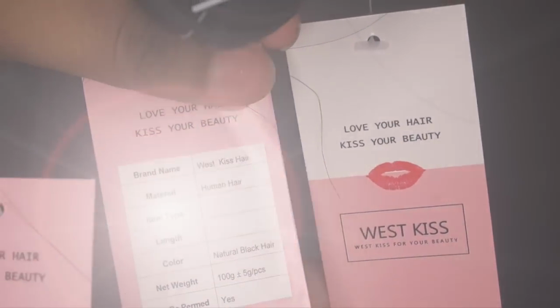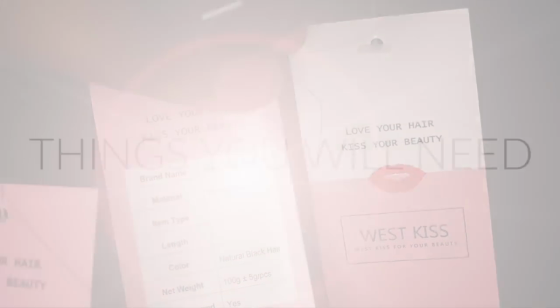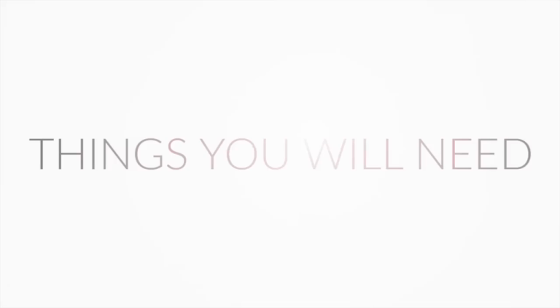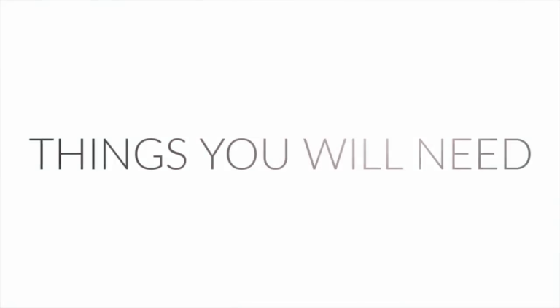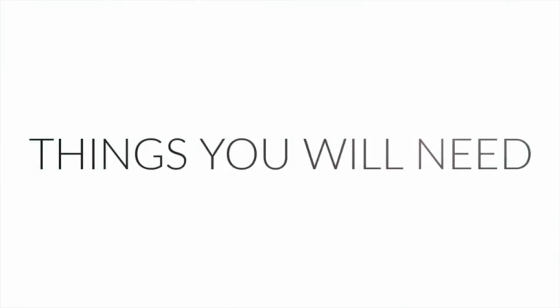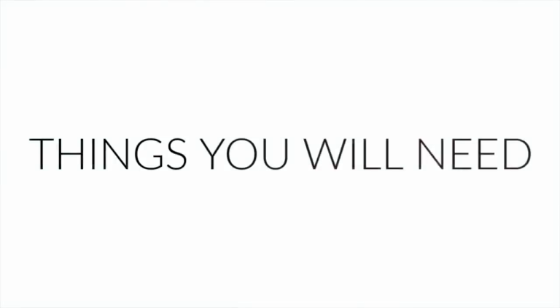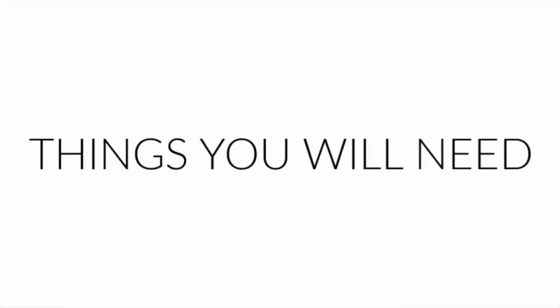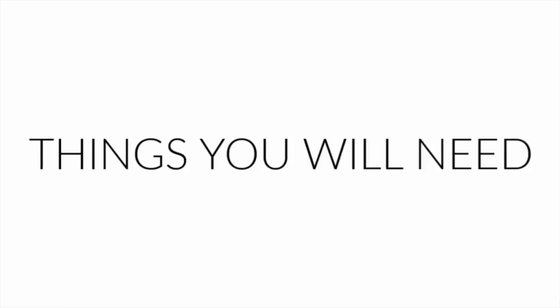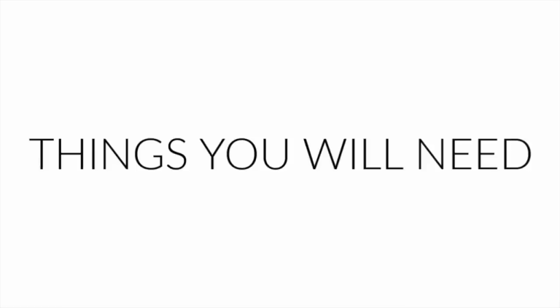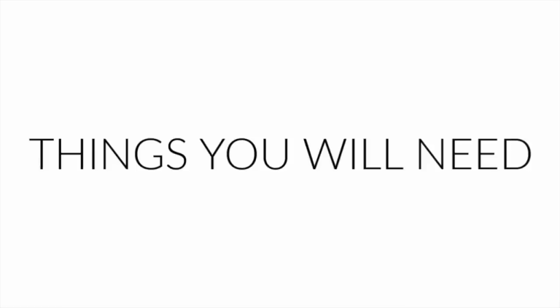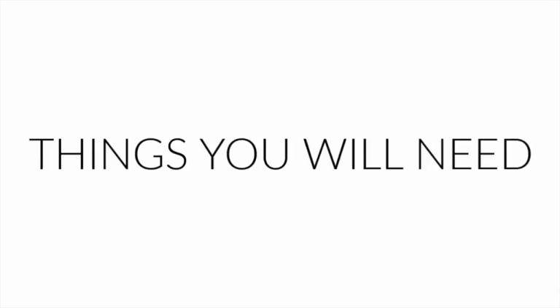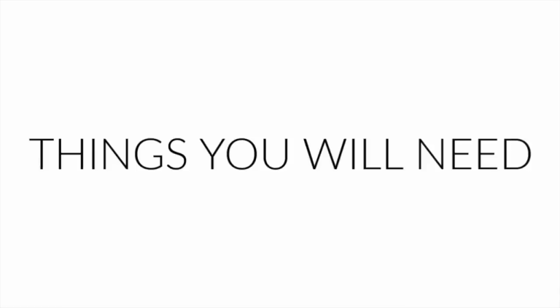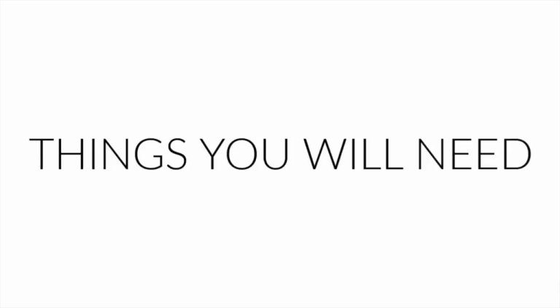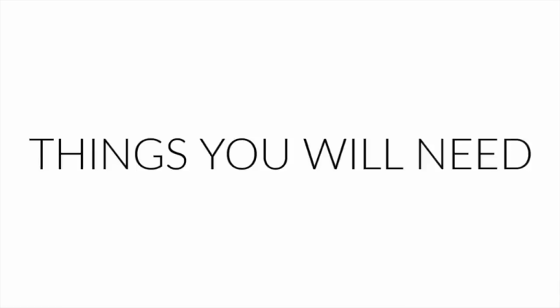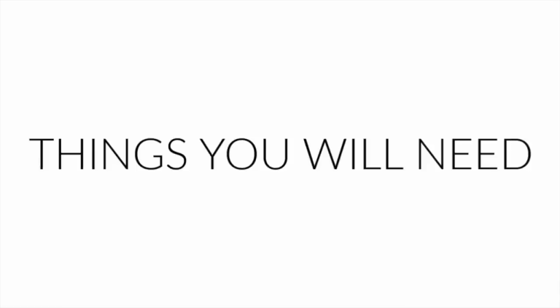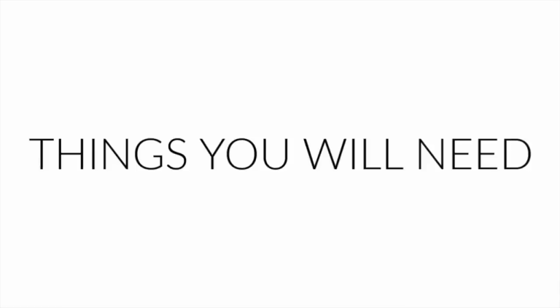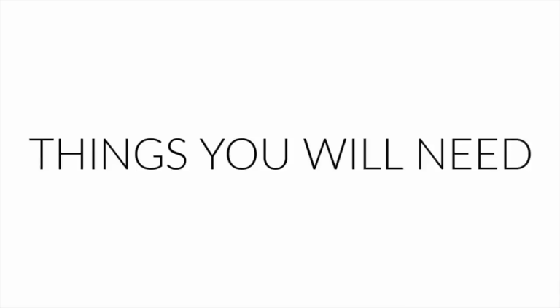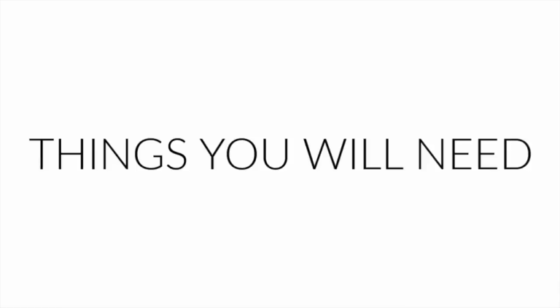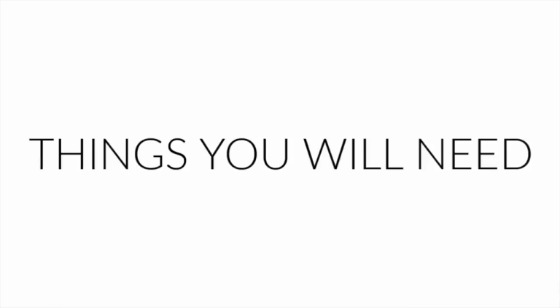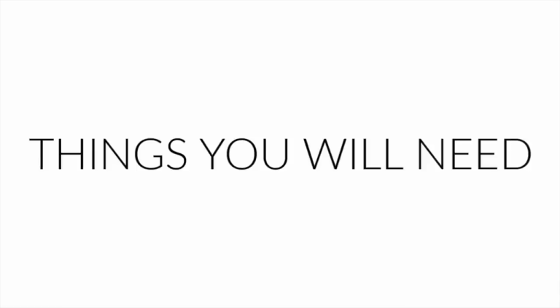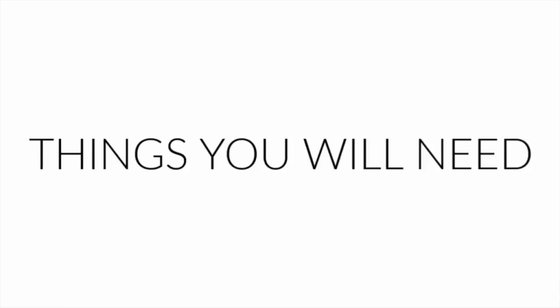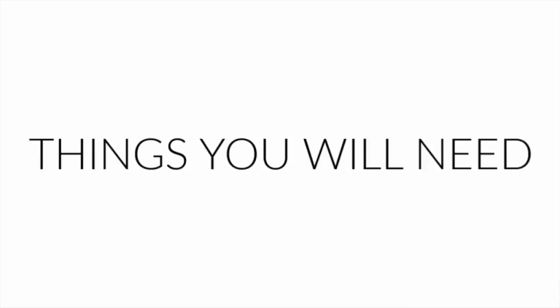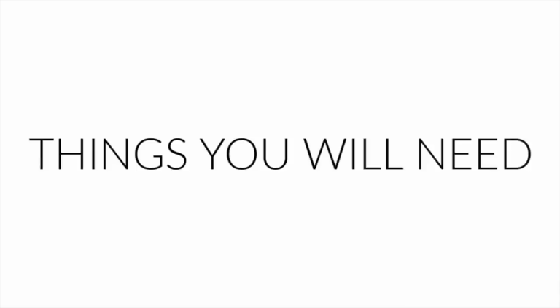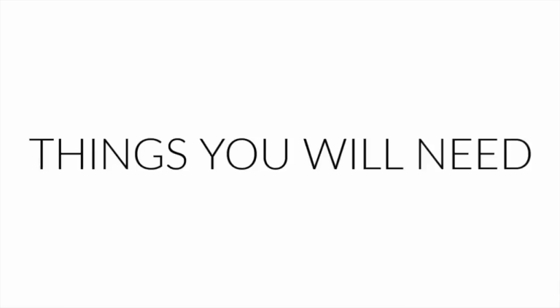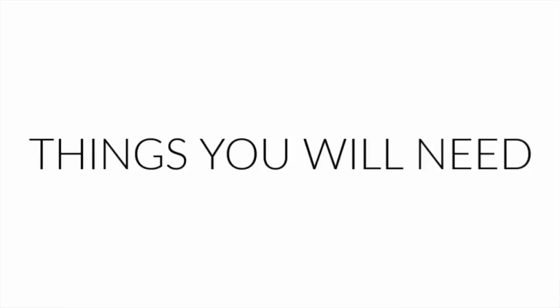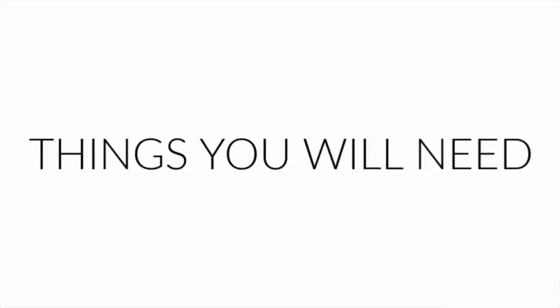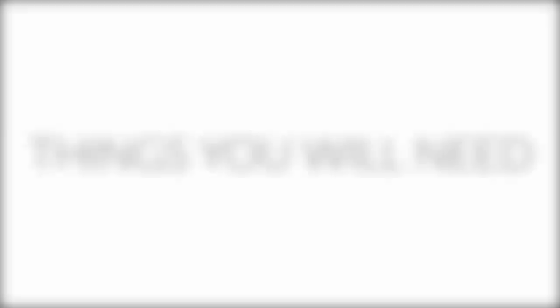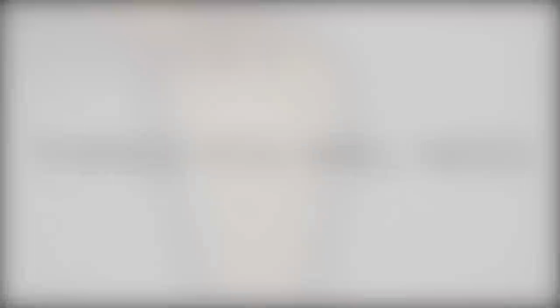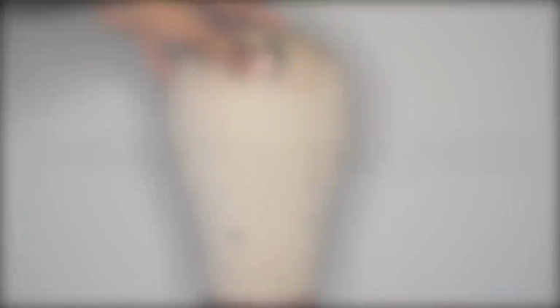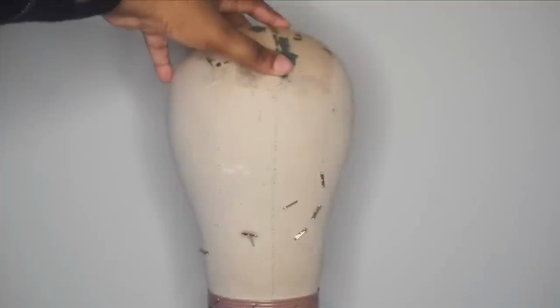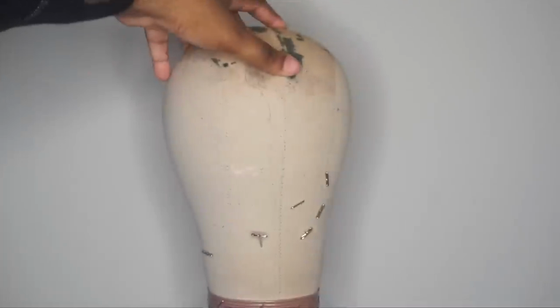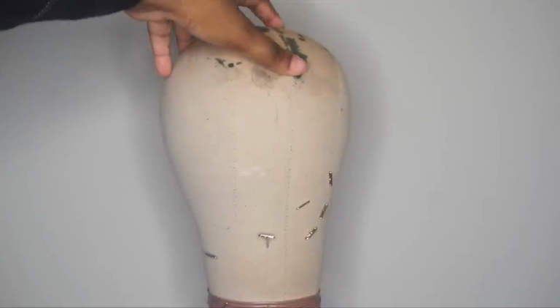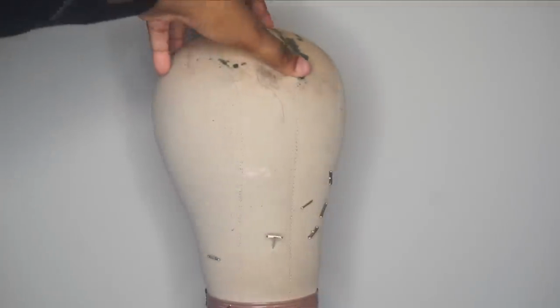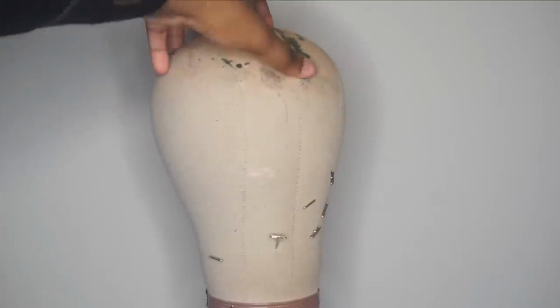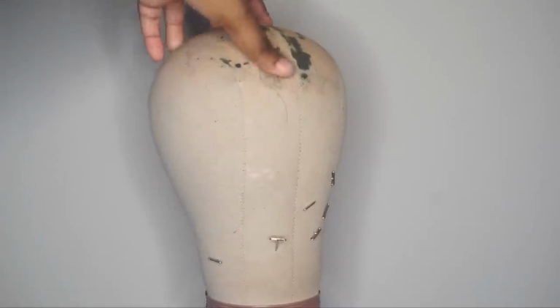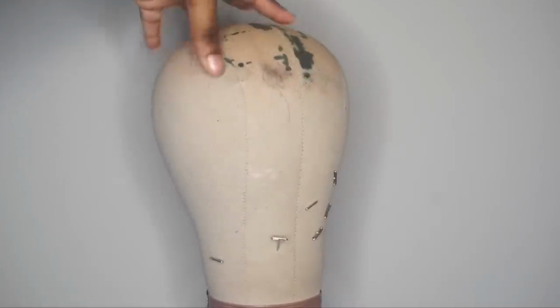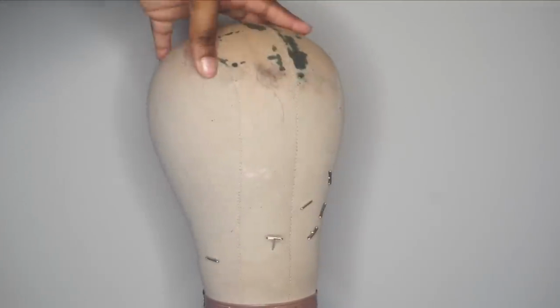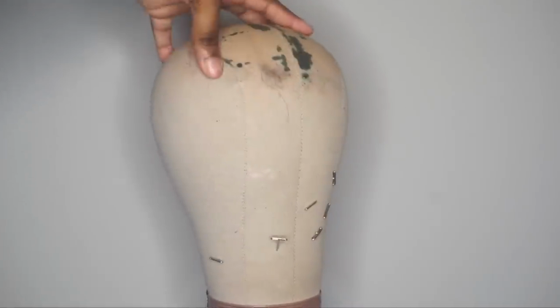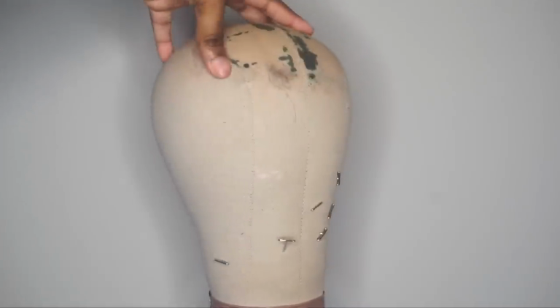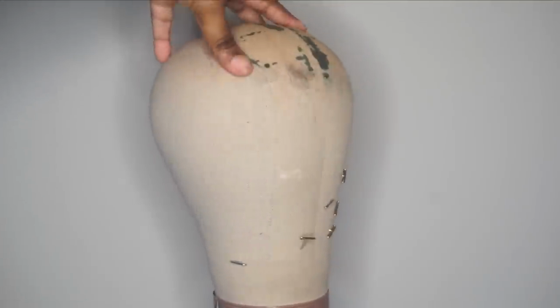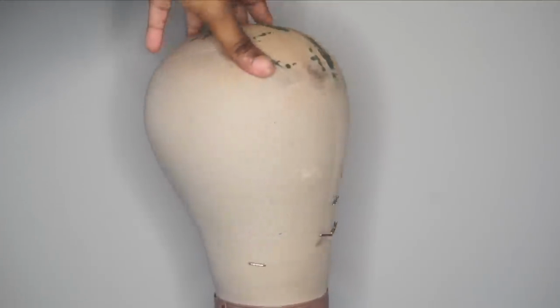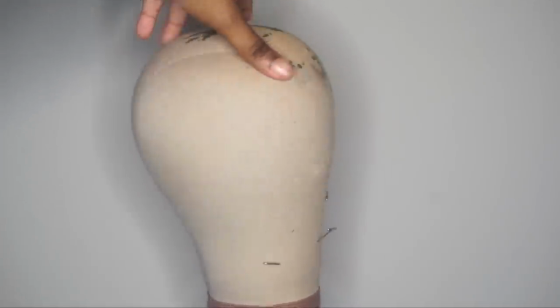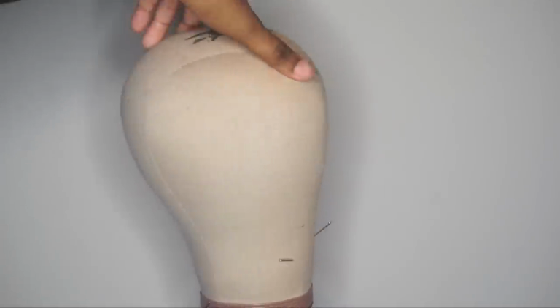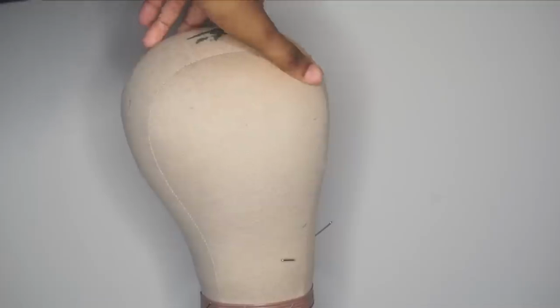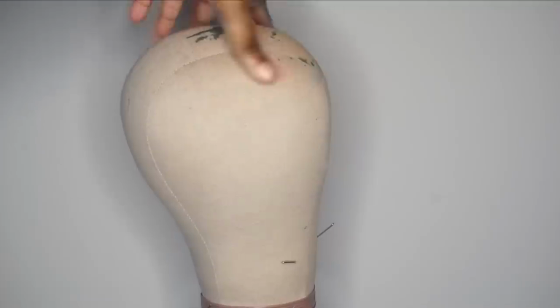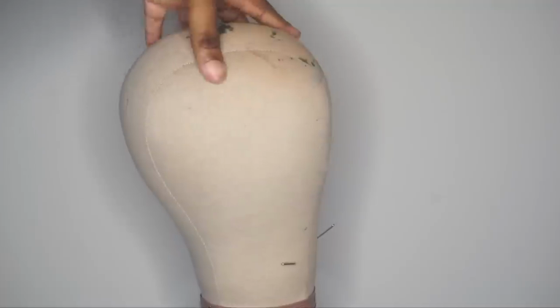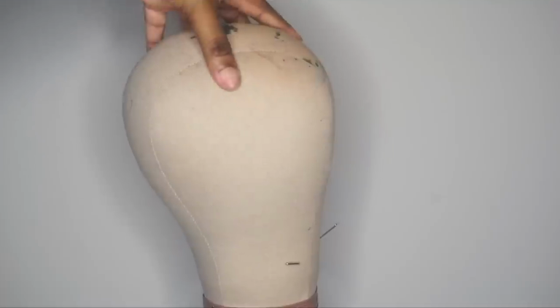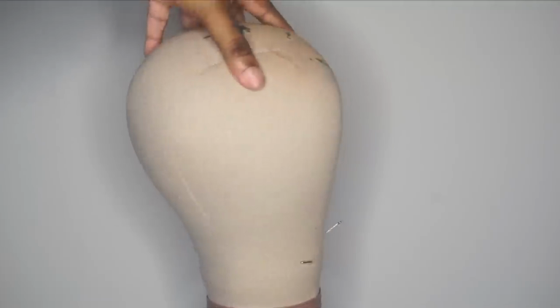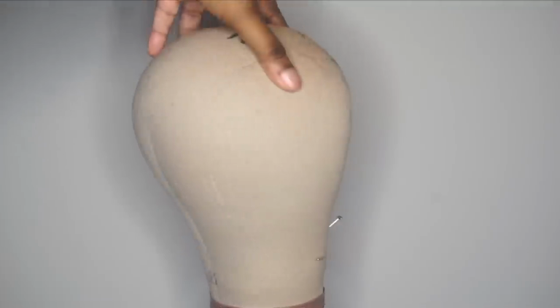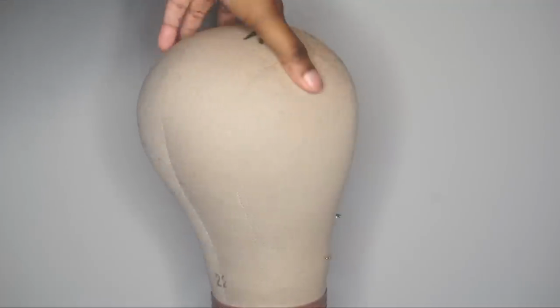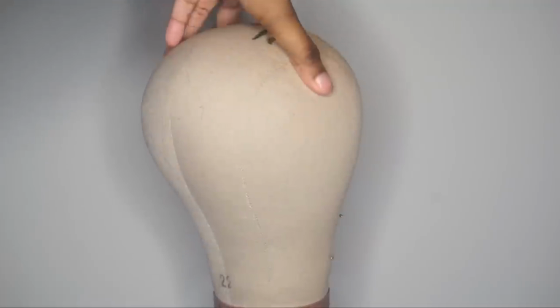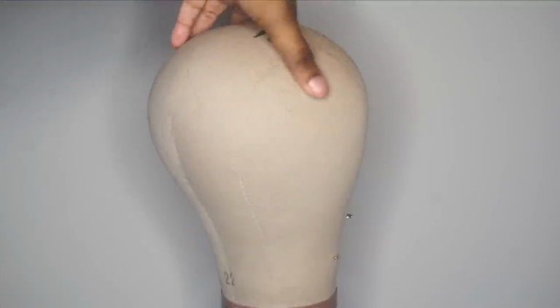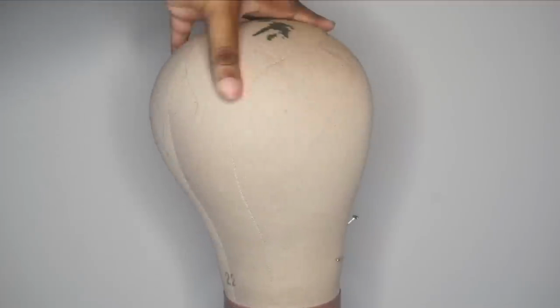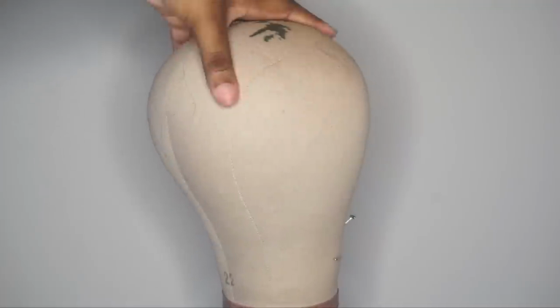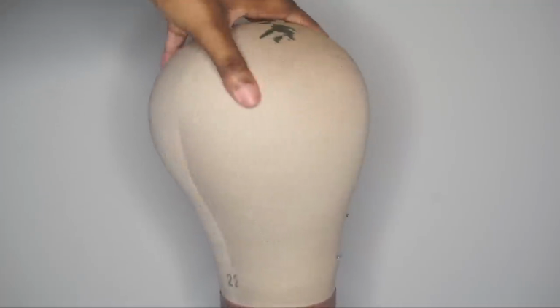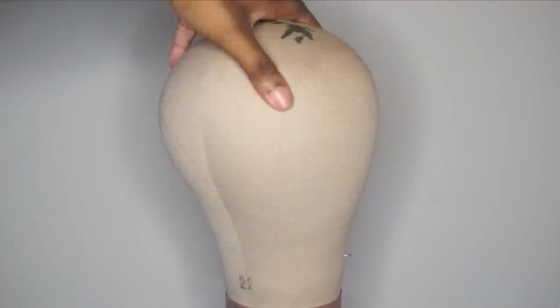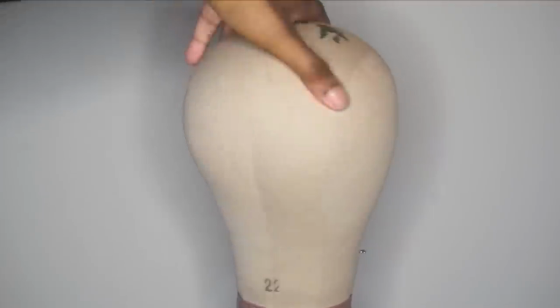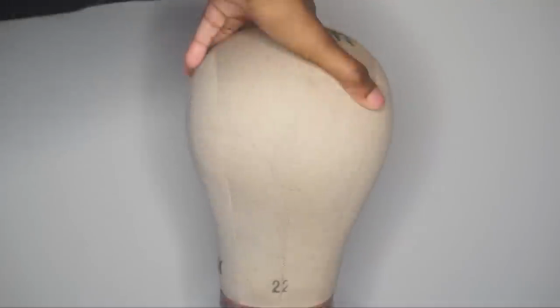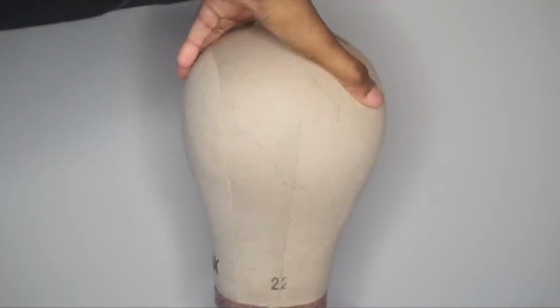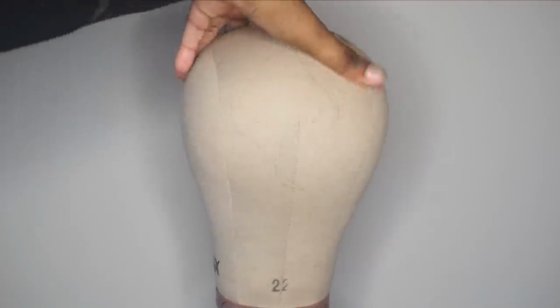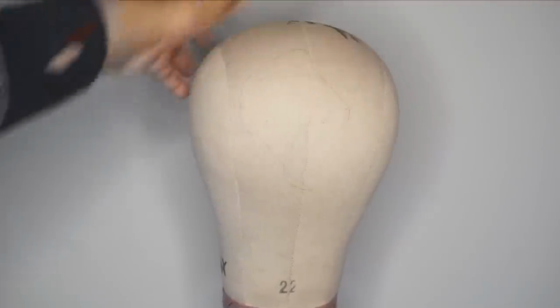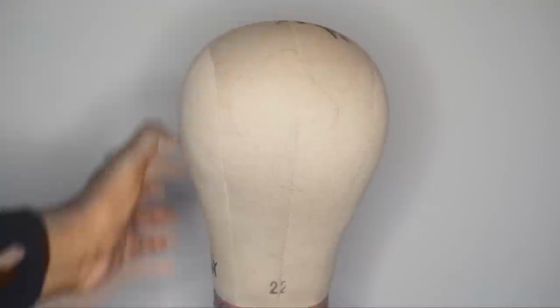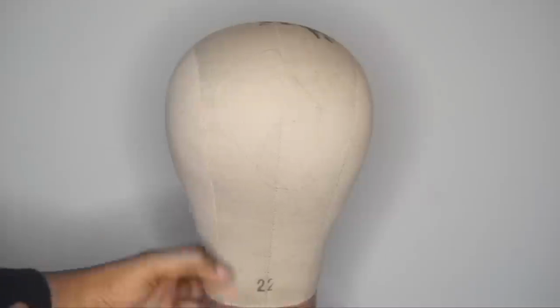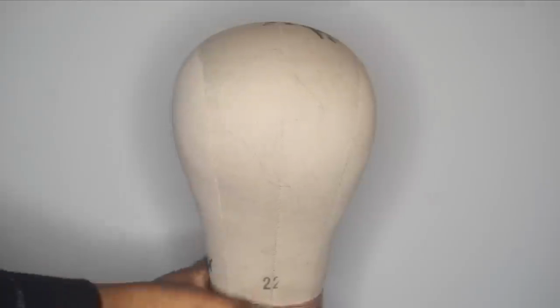So I'm going to show you guys all the things that you need to create your wig. Of course you're going to need a mannequin head because this is just going to be your base canvas for sewing.